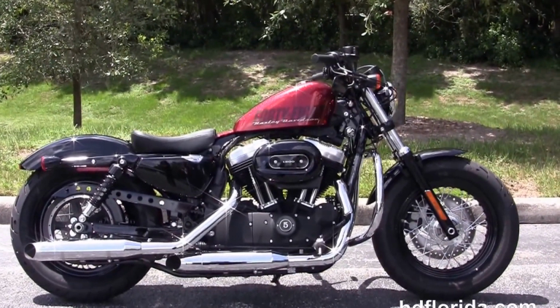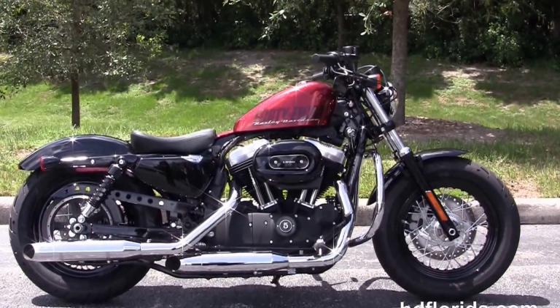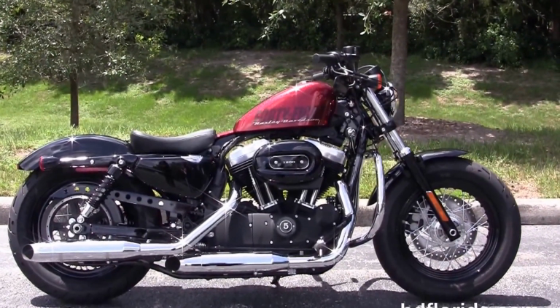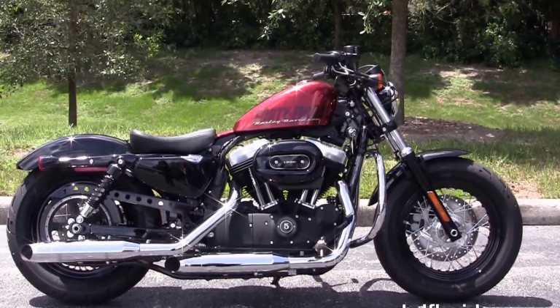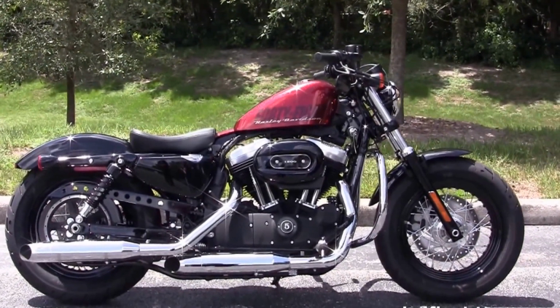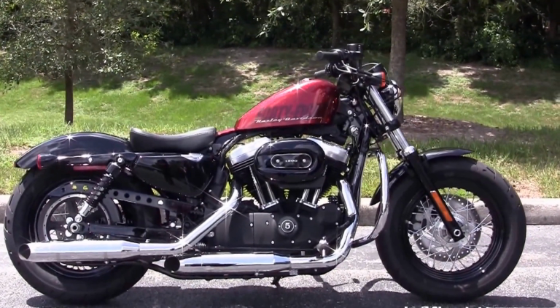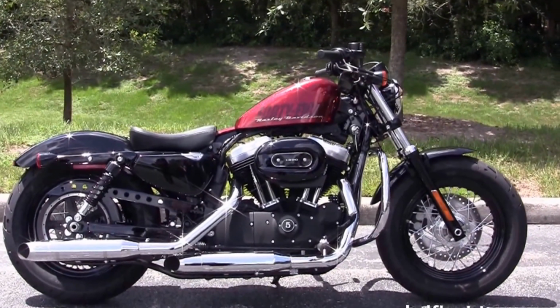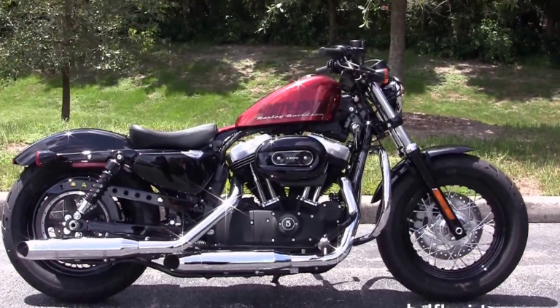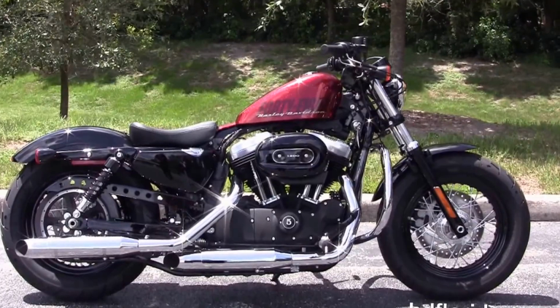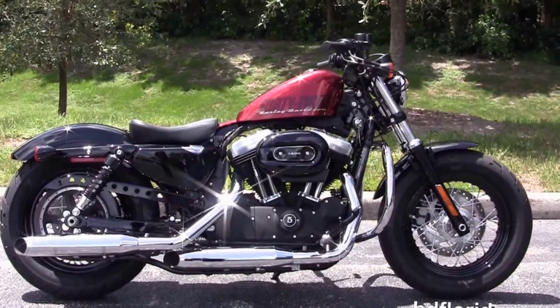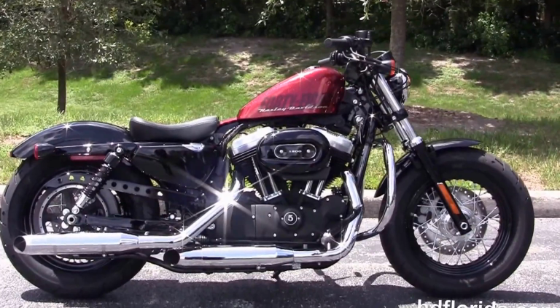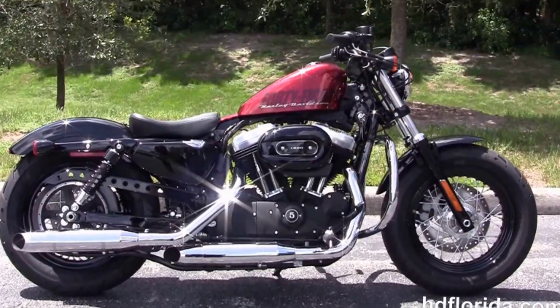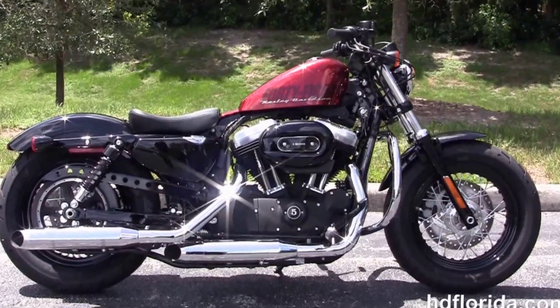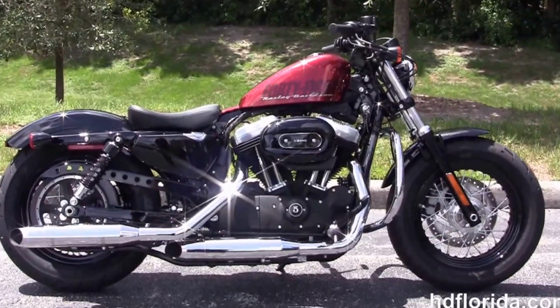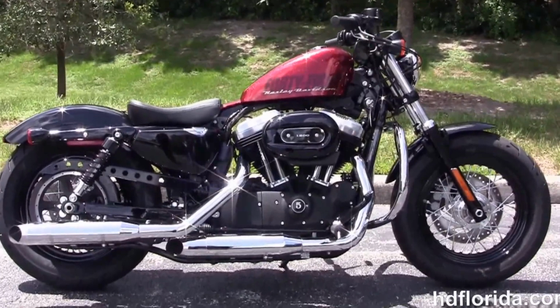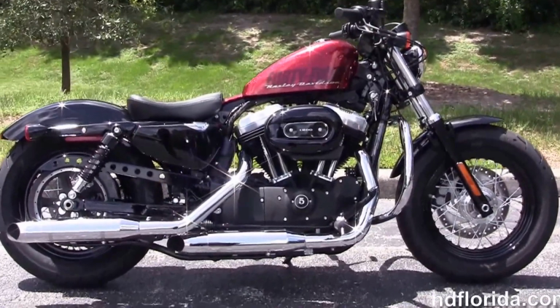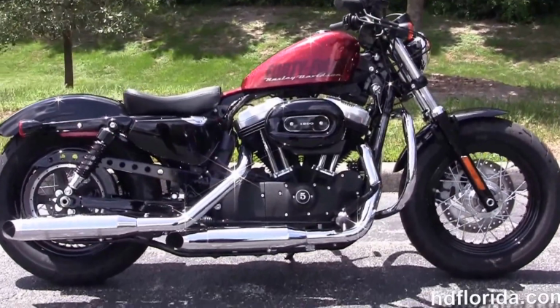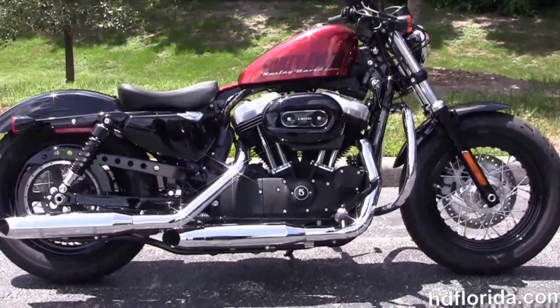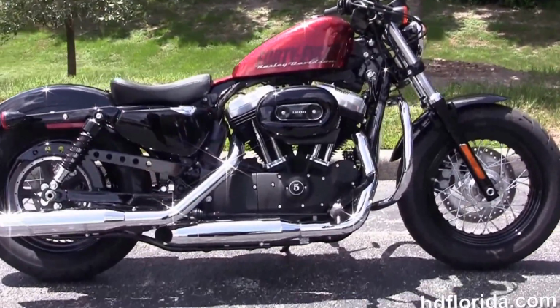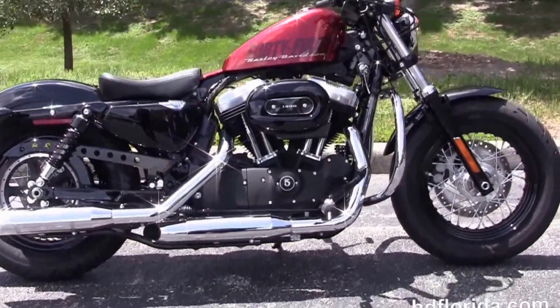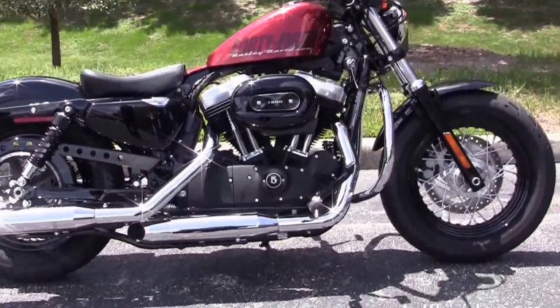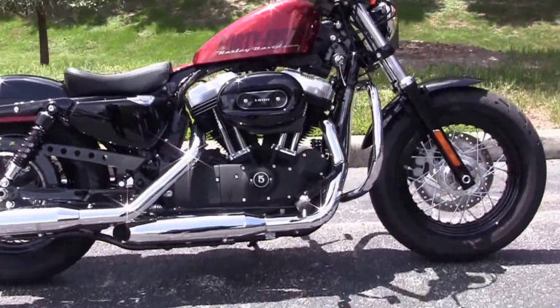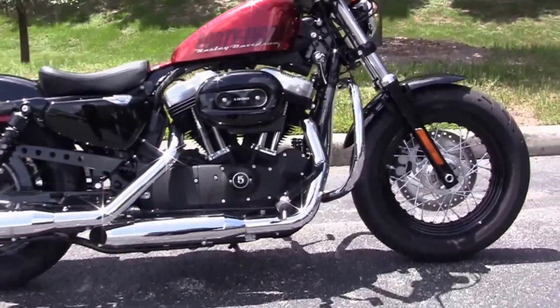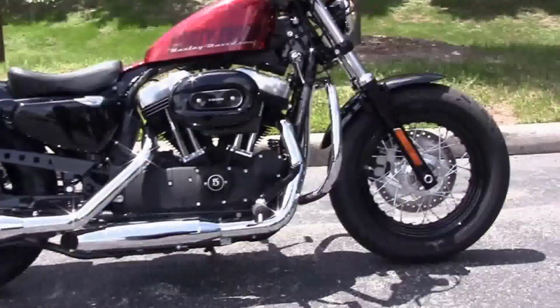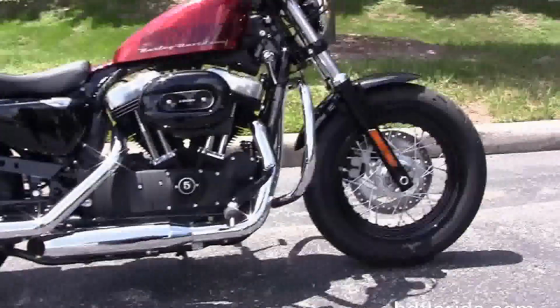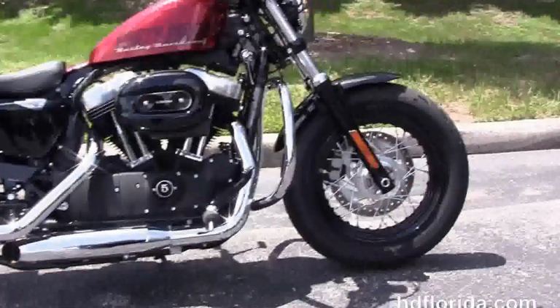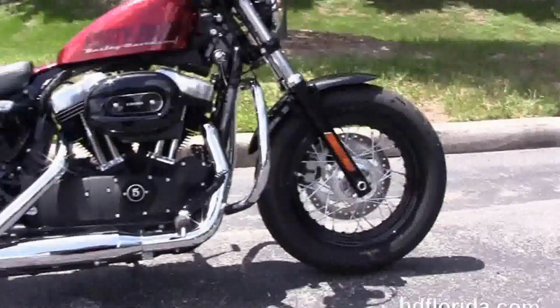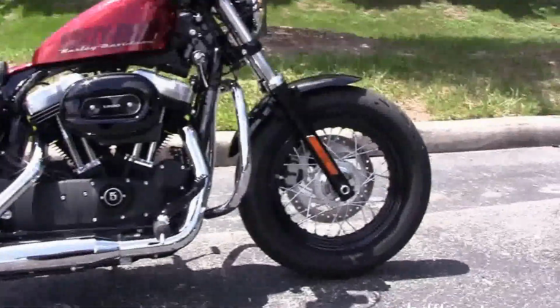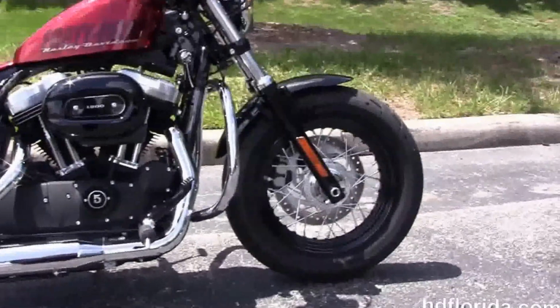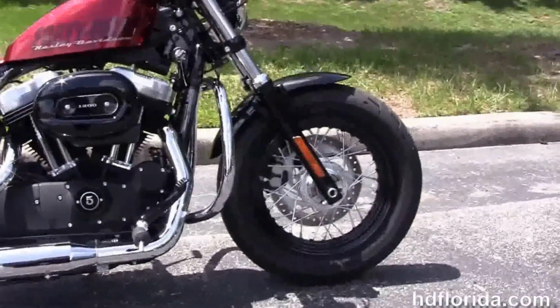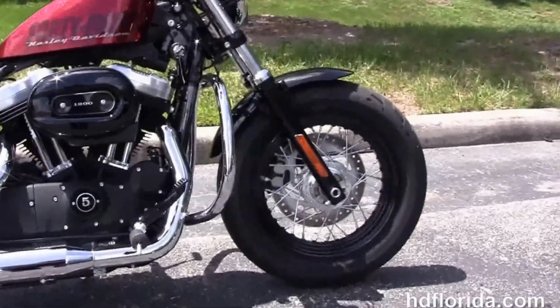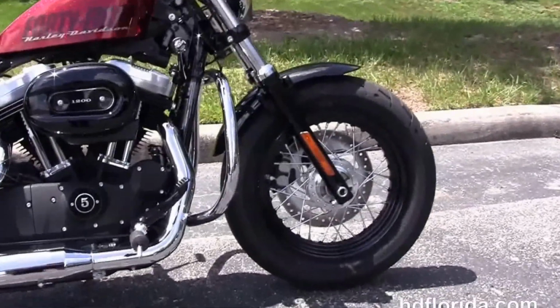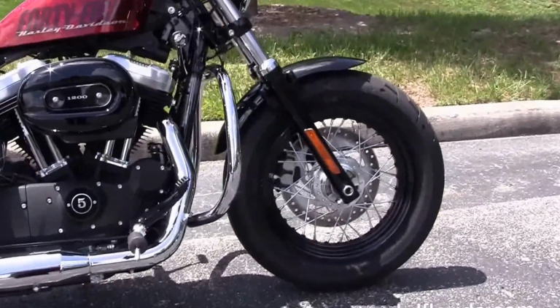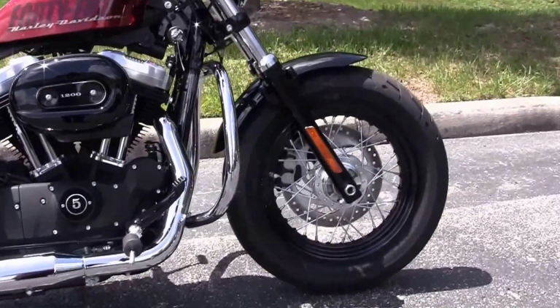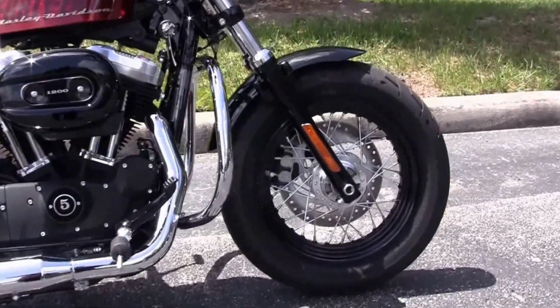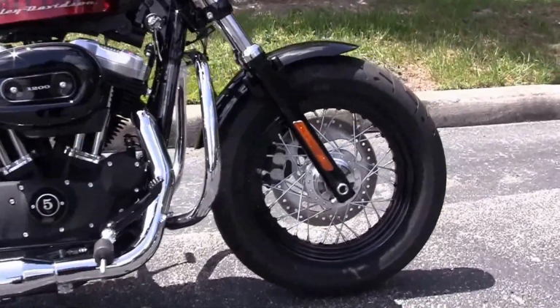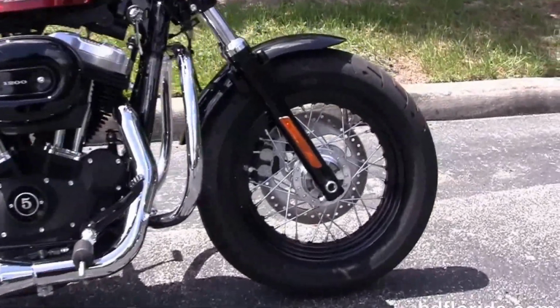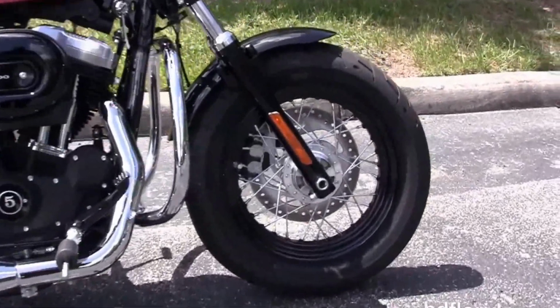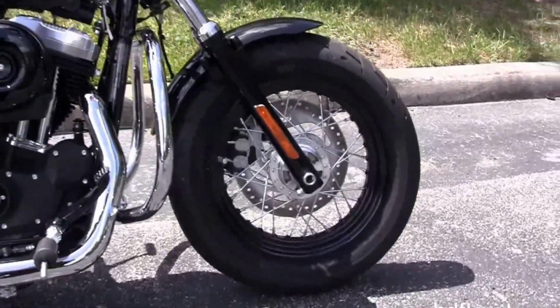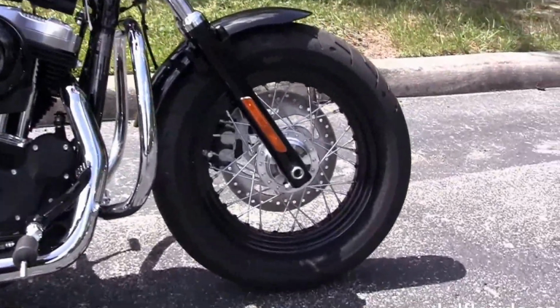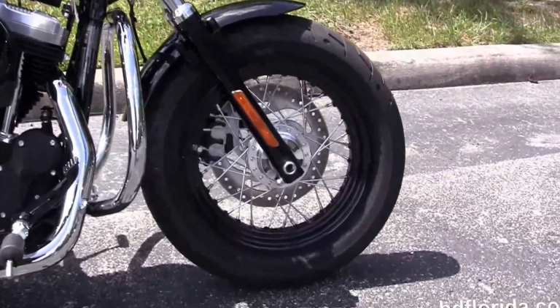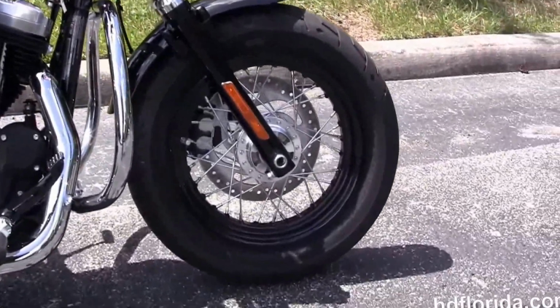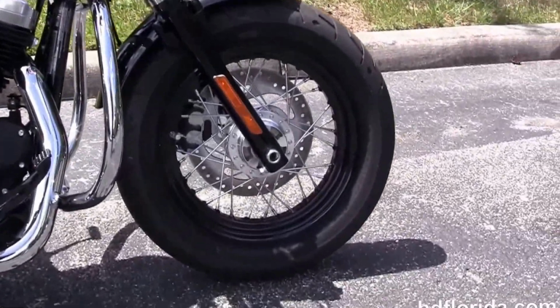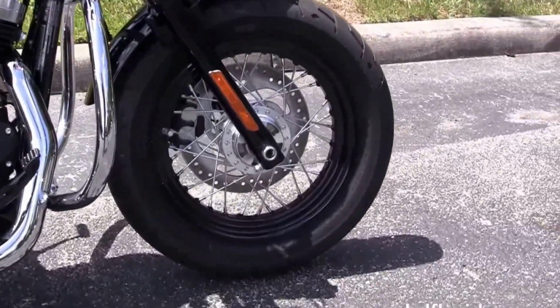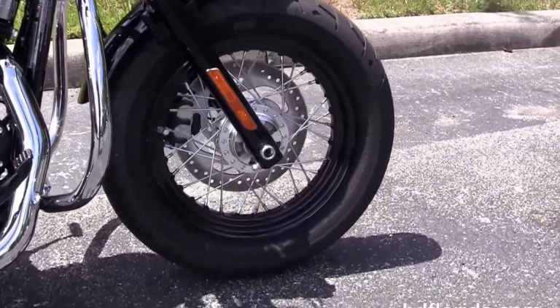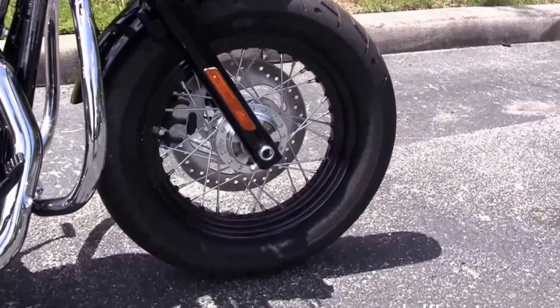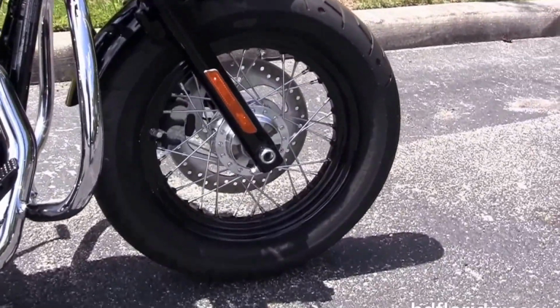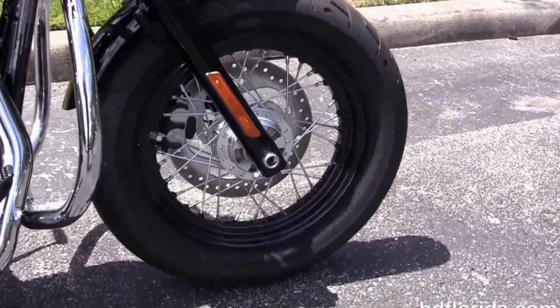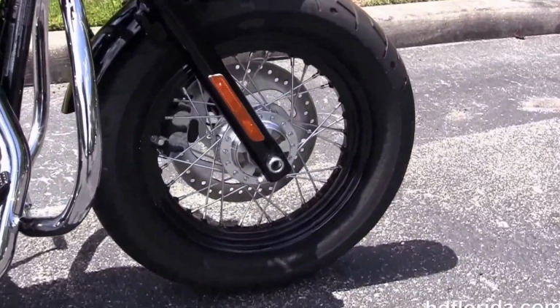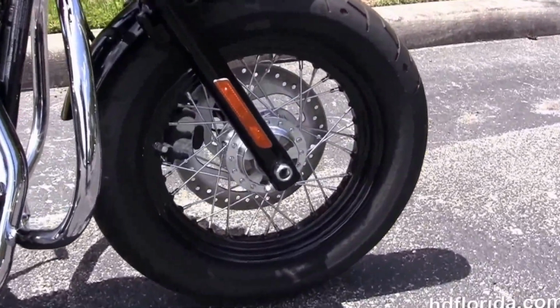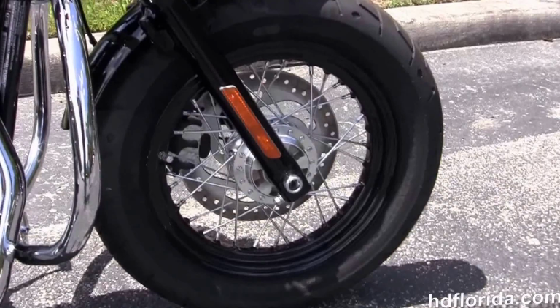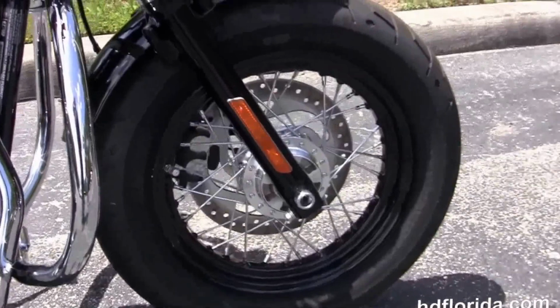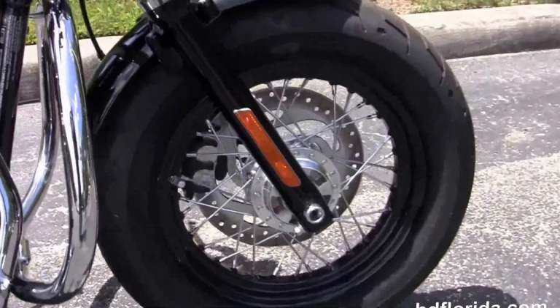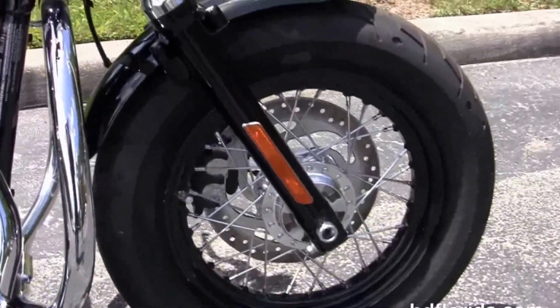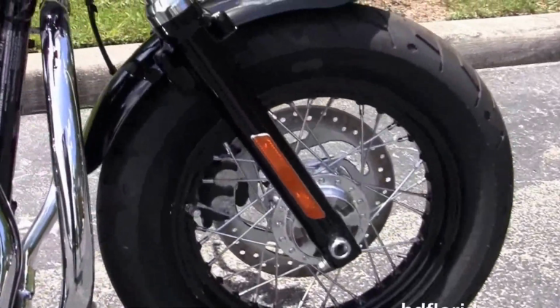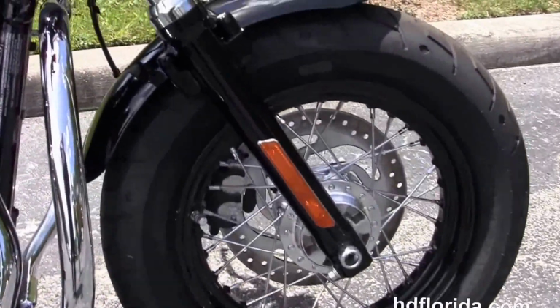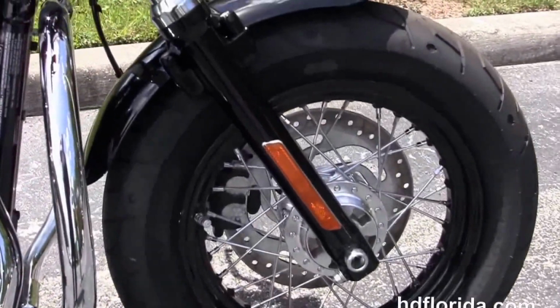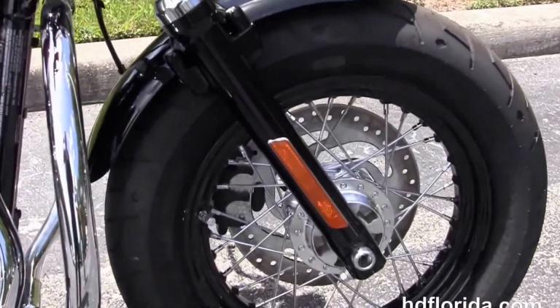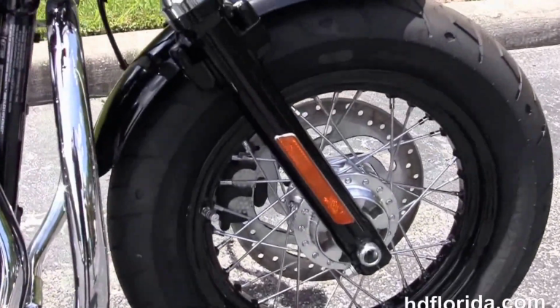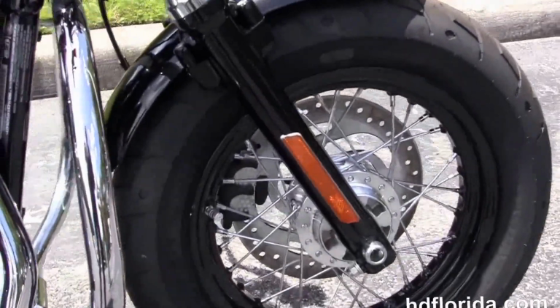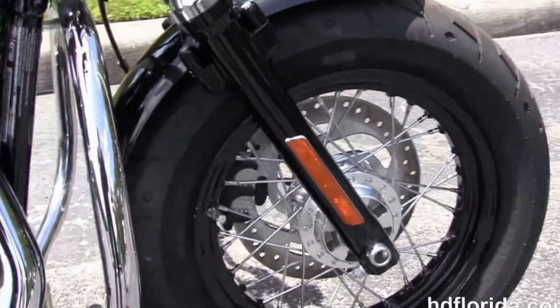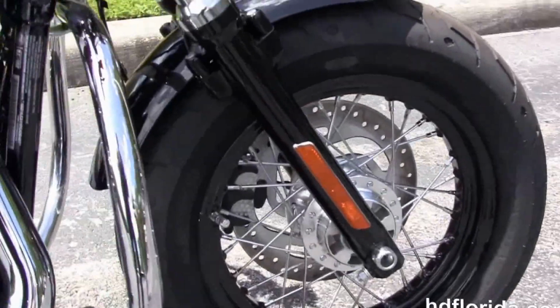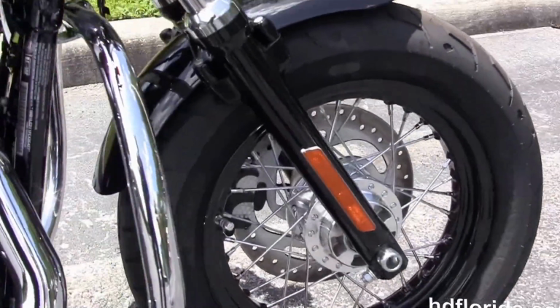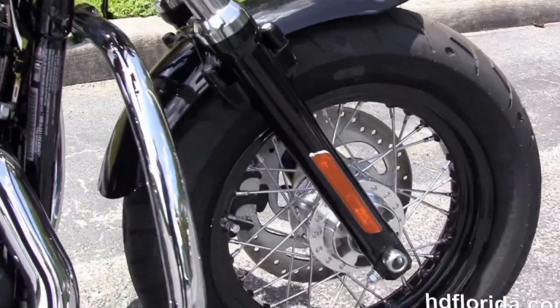This Forty-Eight starts out front with the black 16-inch steel lace wheels, single disc brakes, black lower front forks, and the matching triple tree clamps.